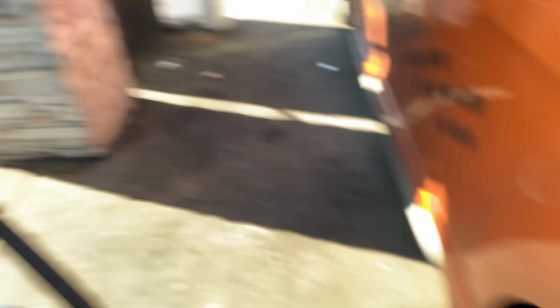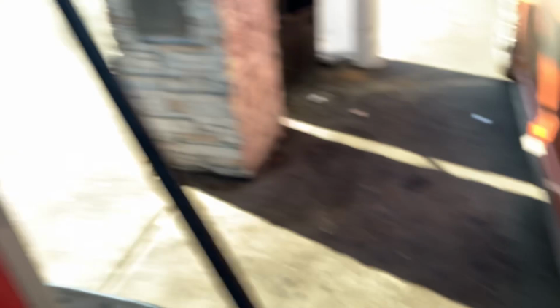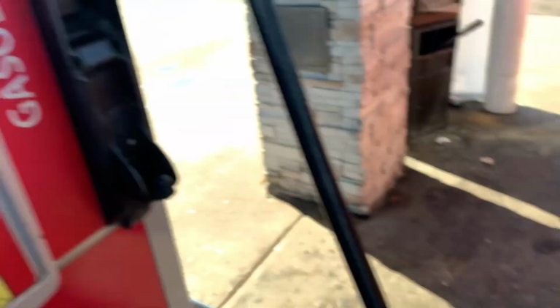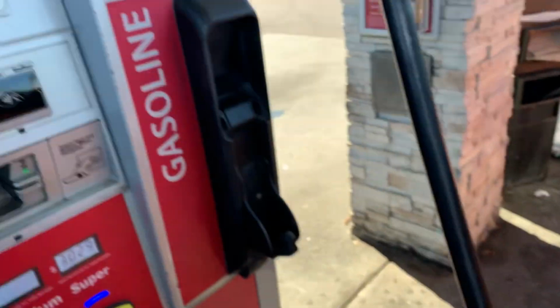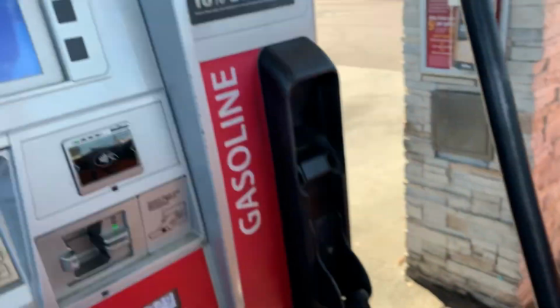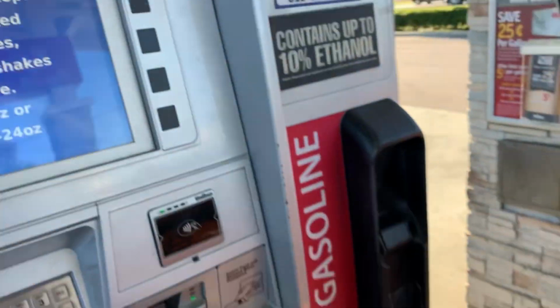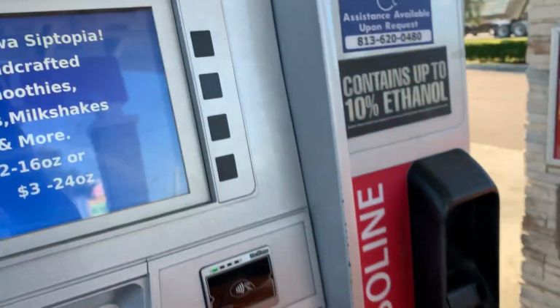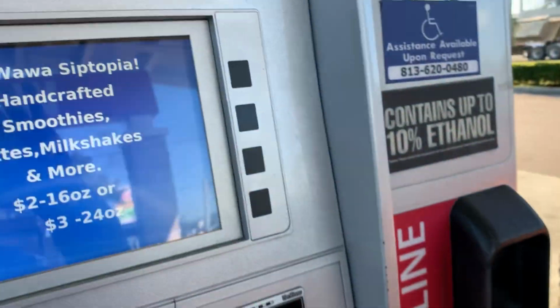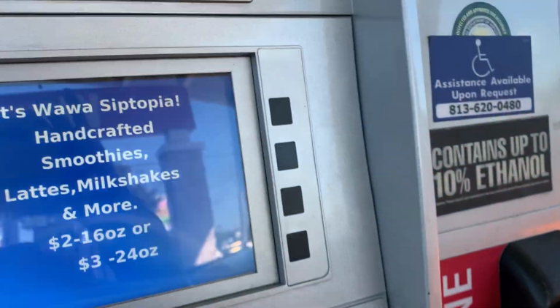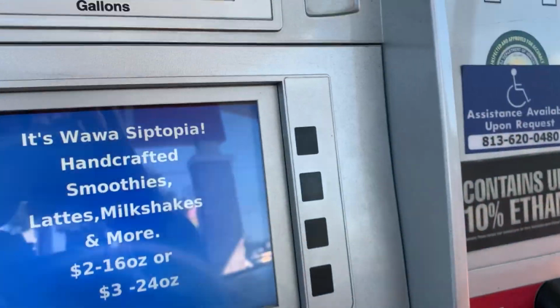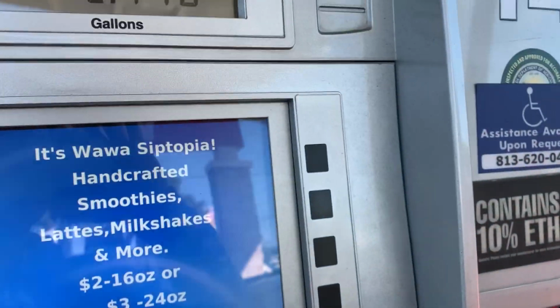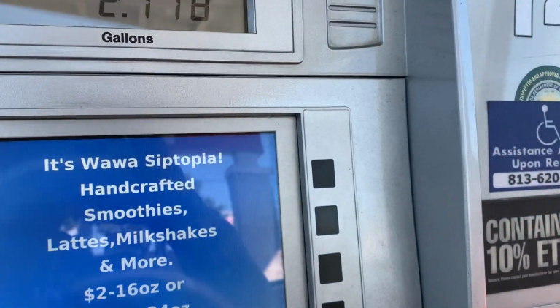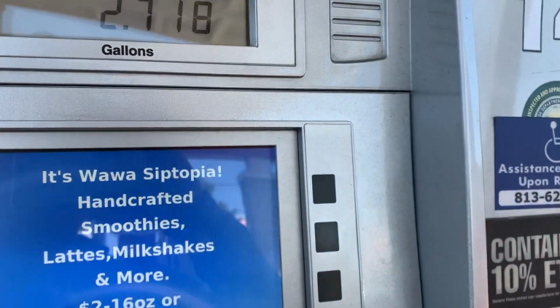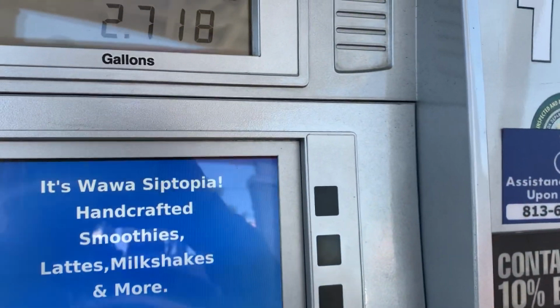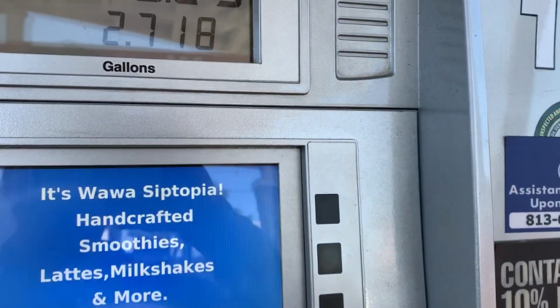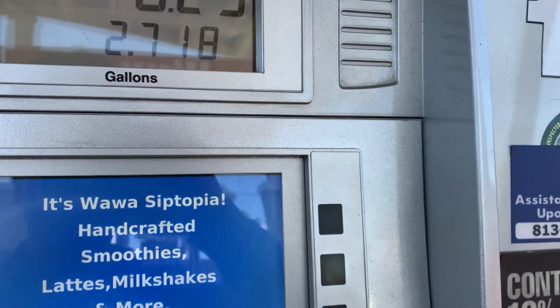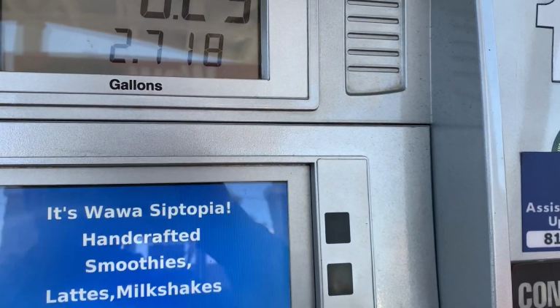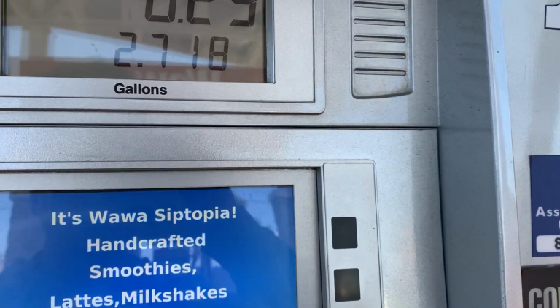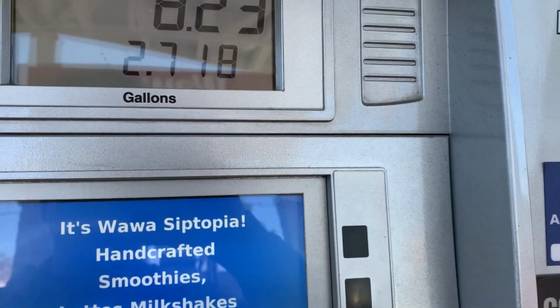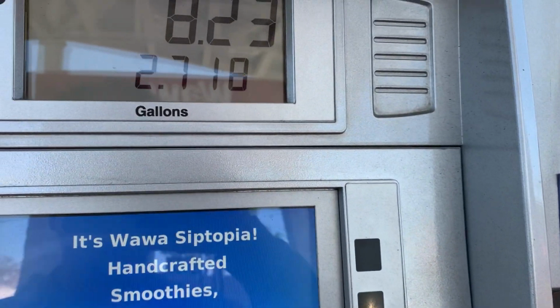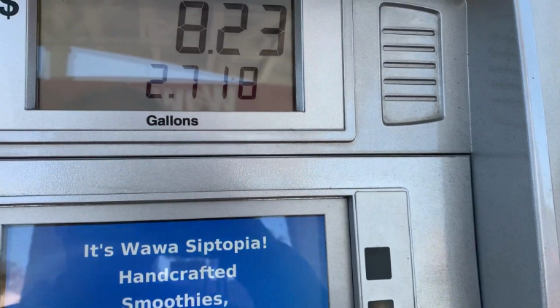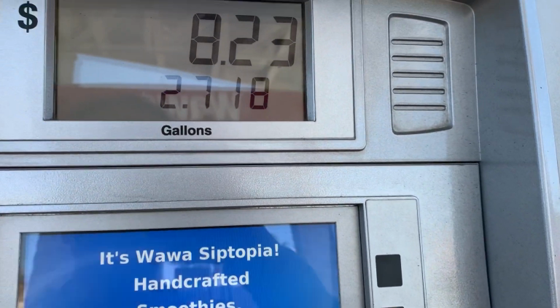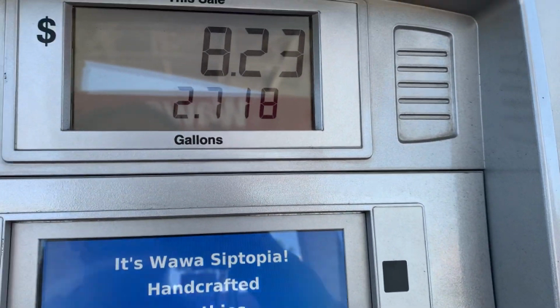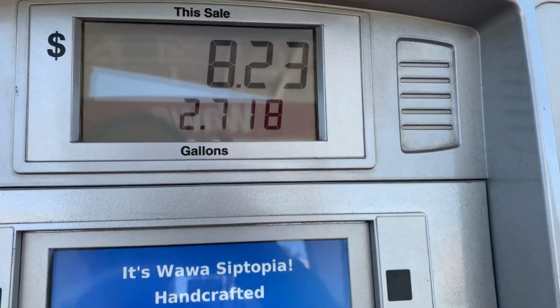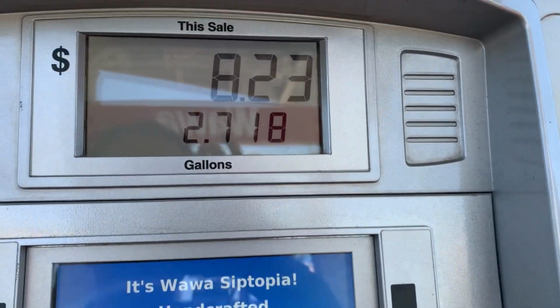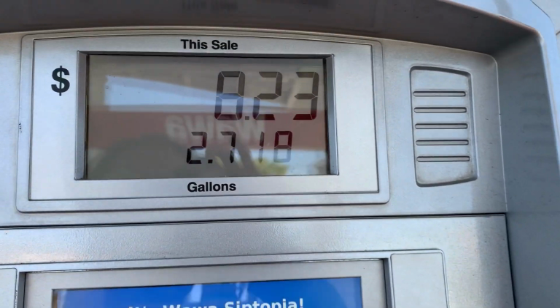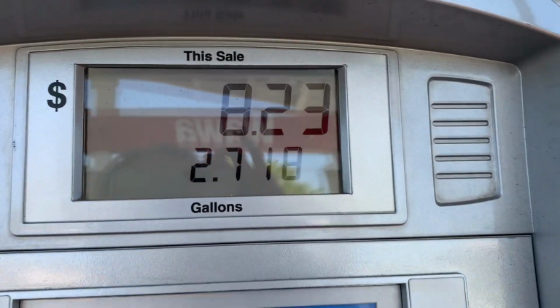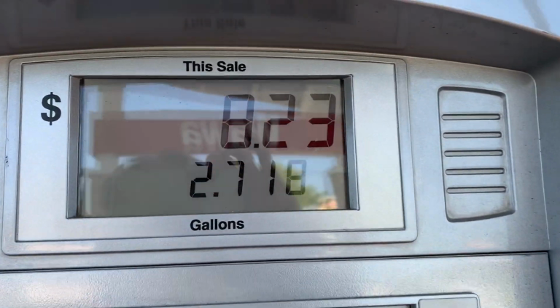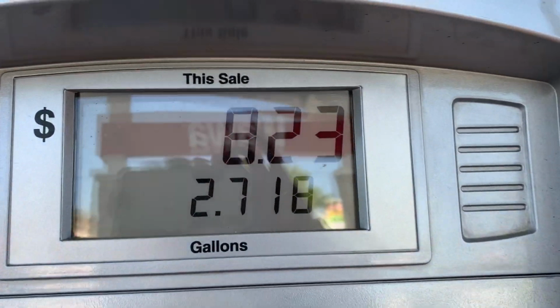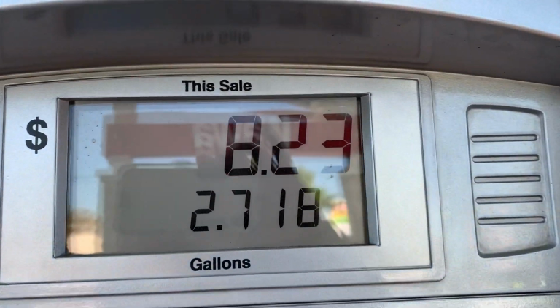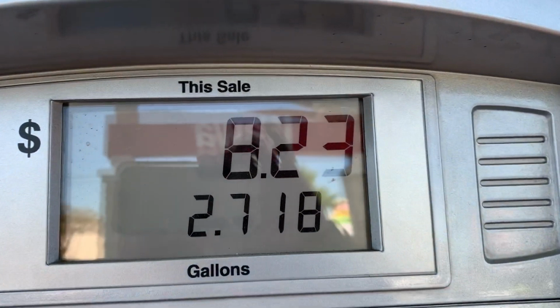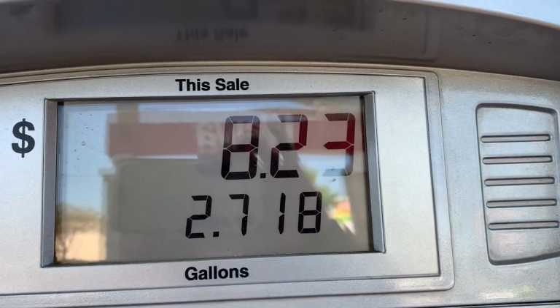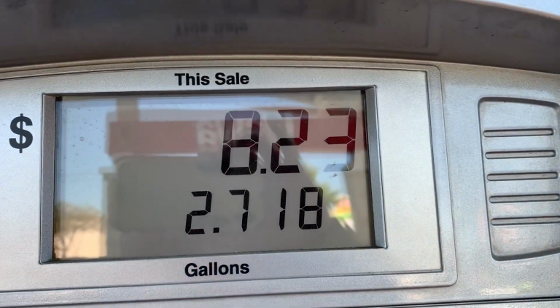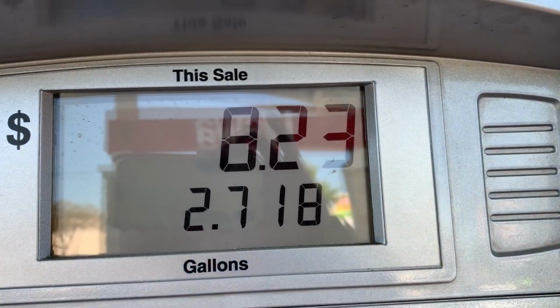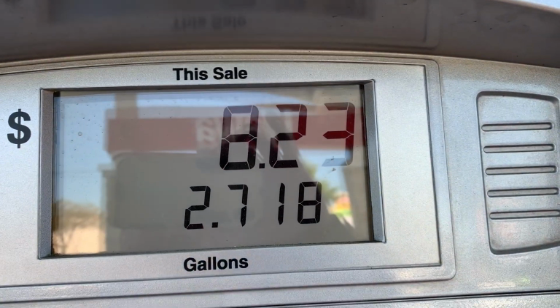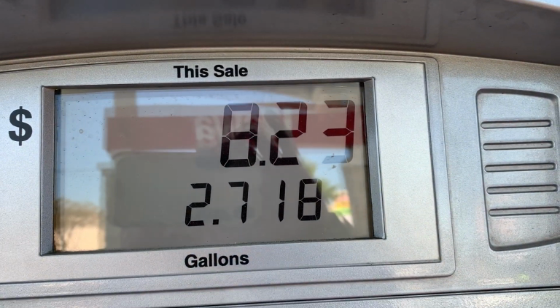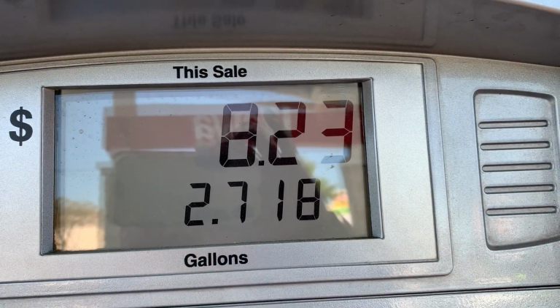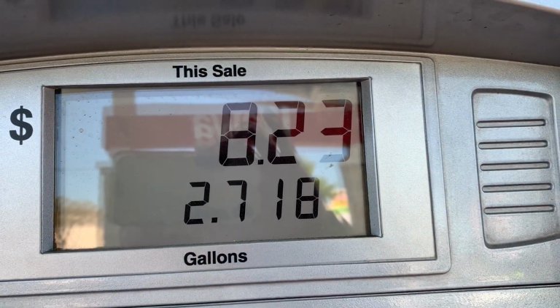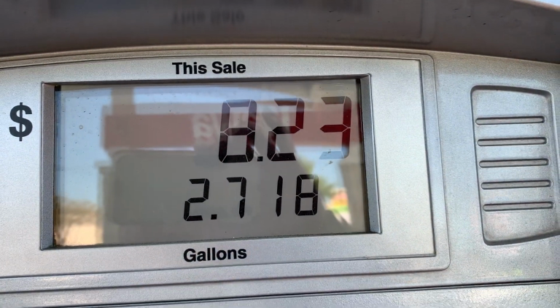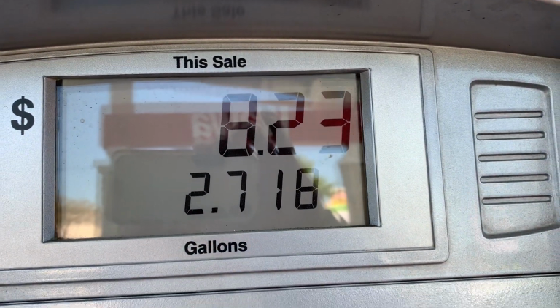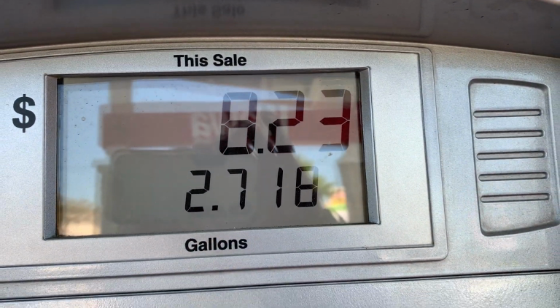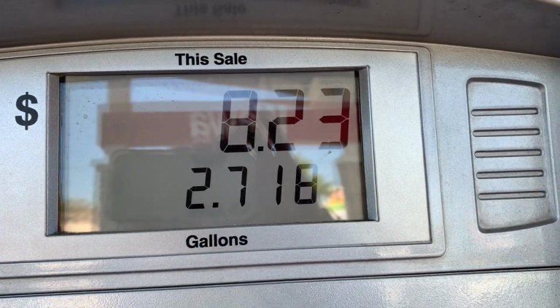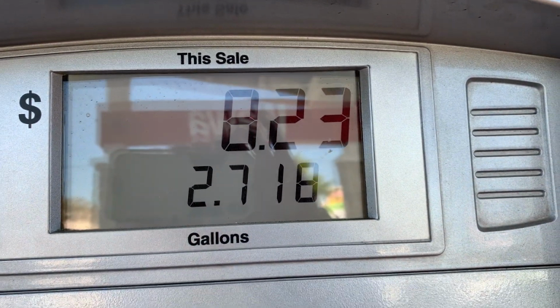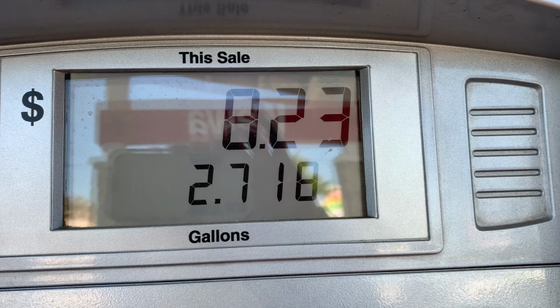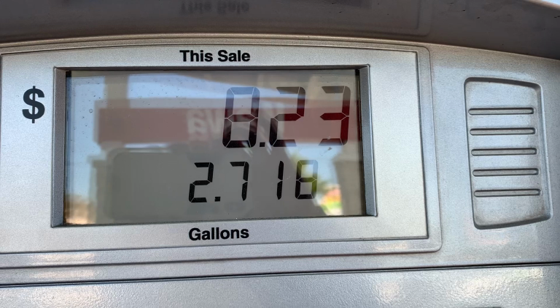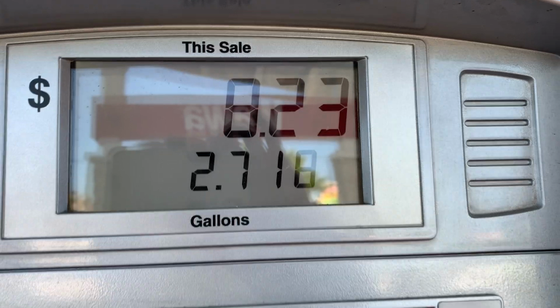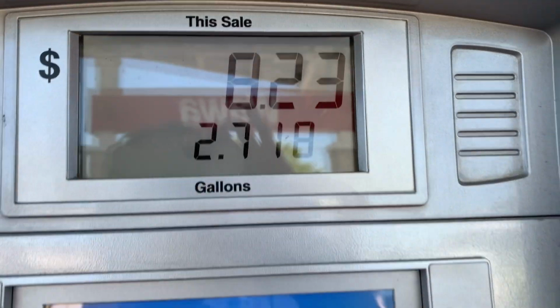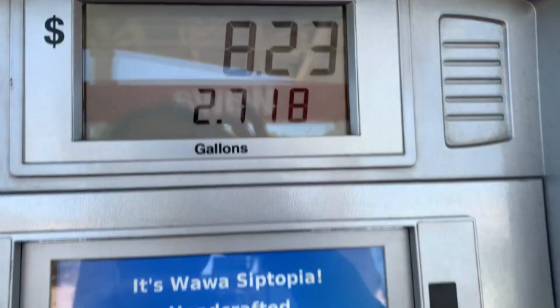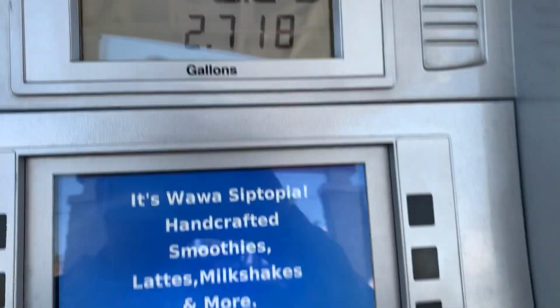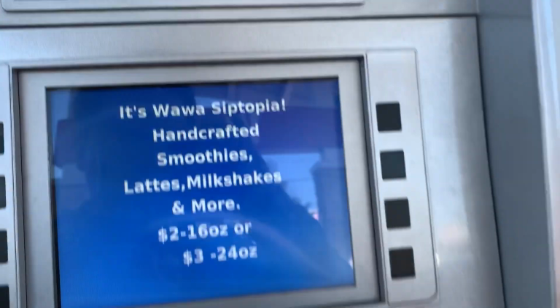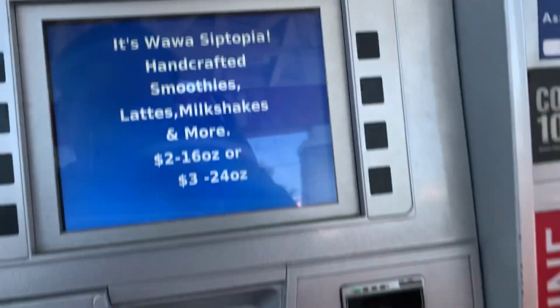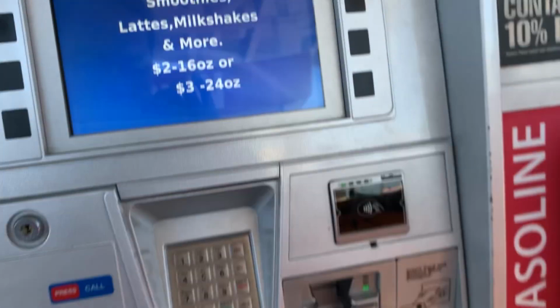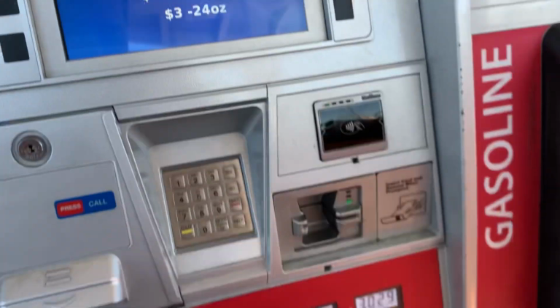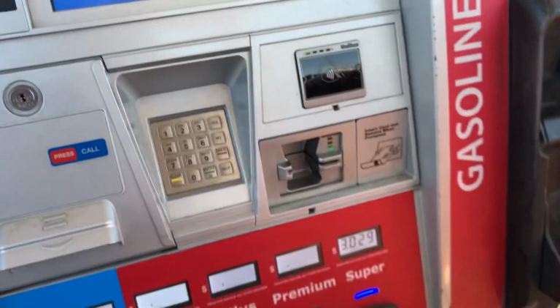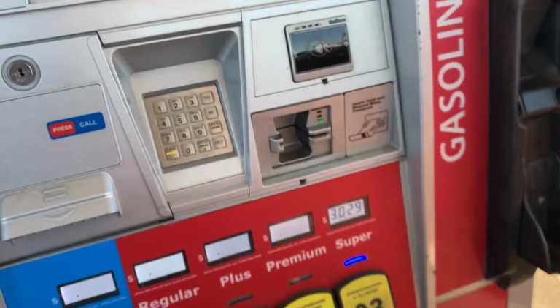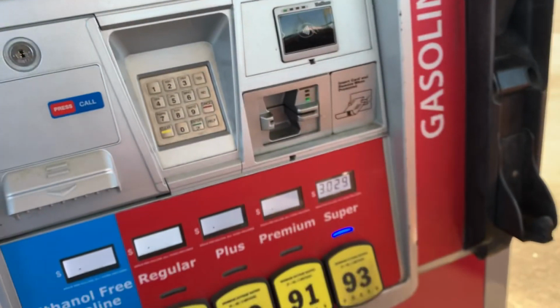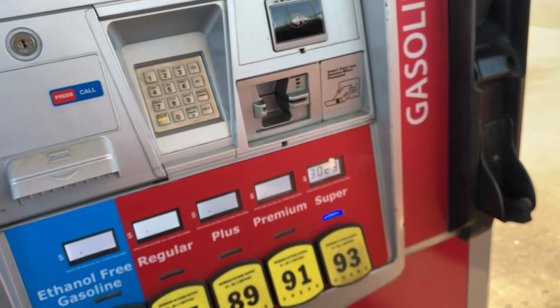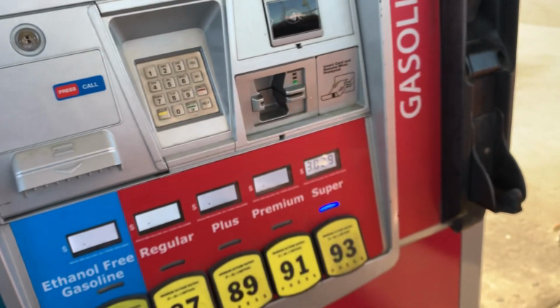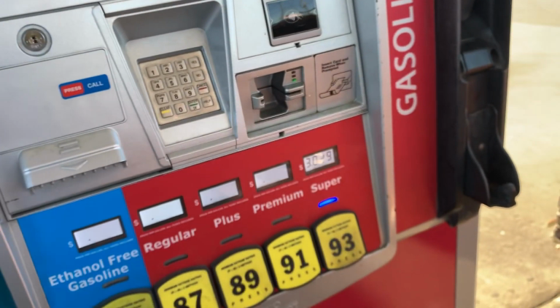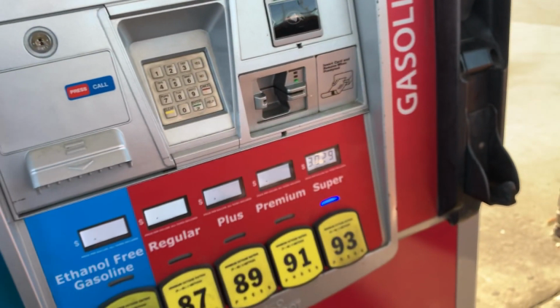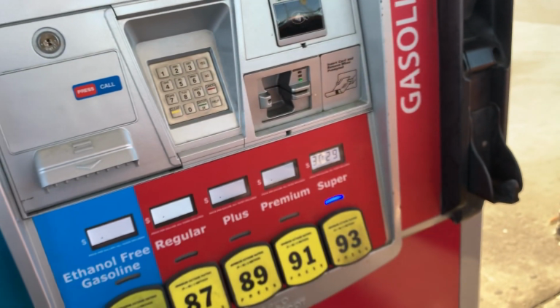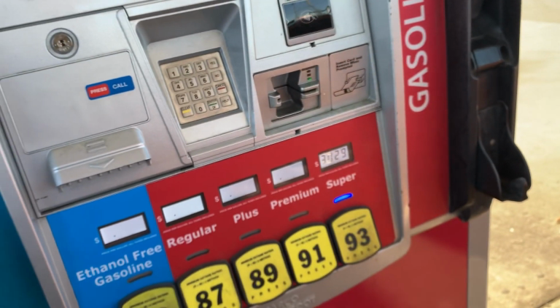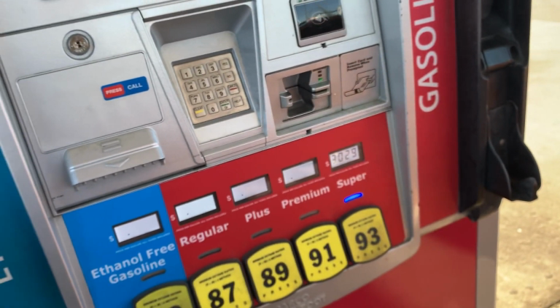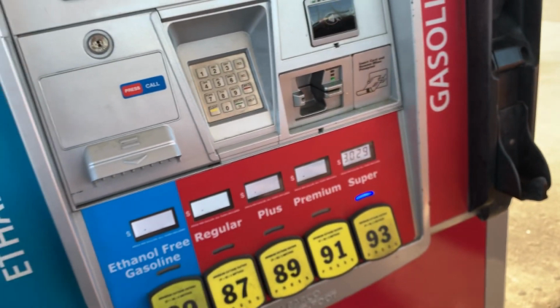This thing — not even three gallons yet. Oh, by the way, I'm using 93 octane gas.